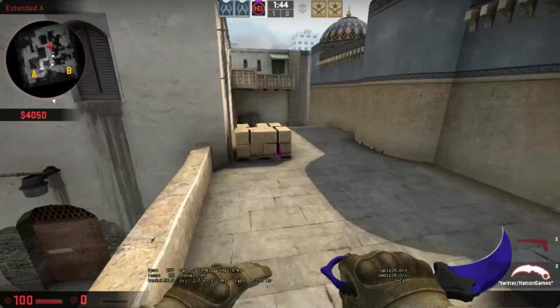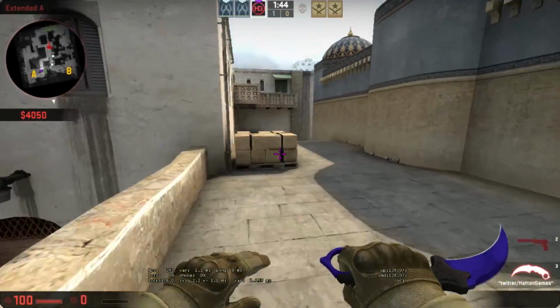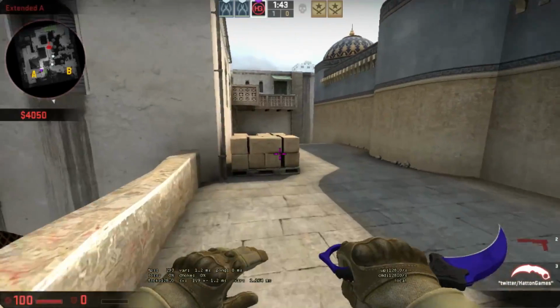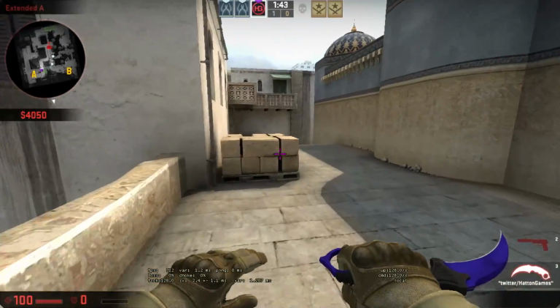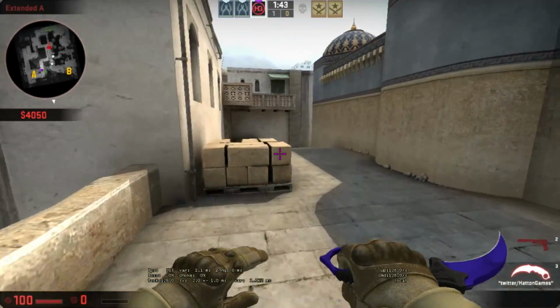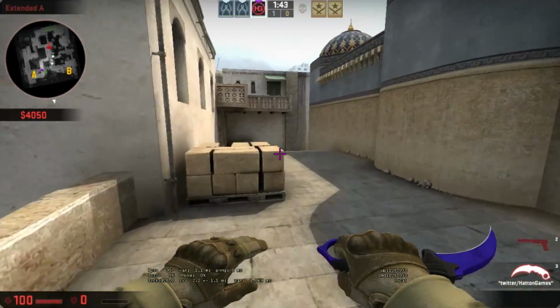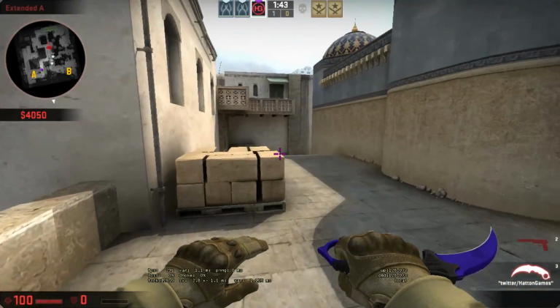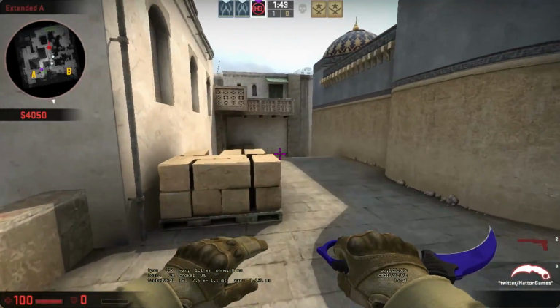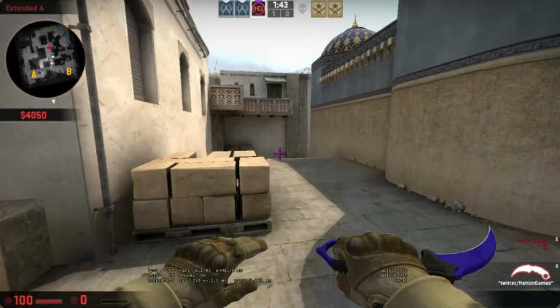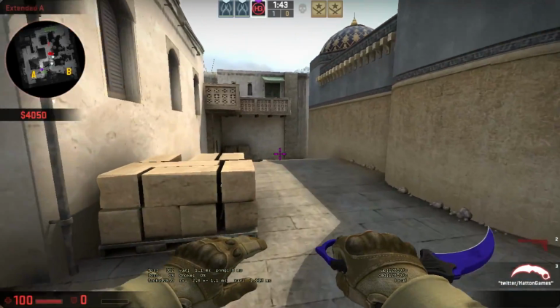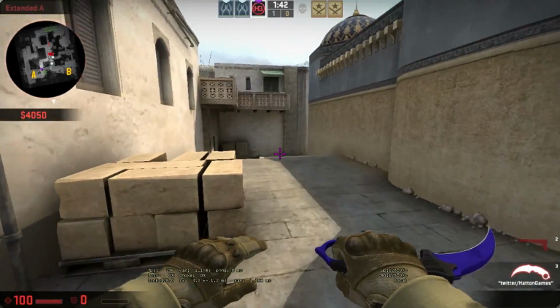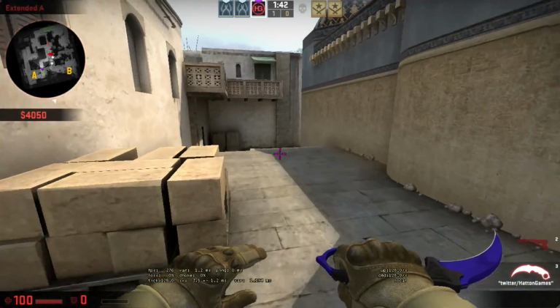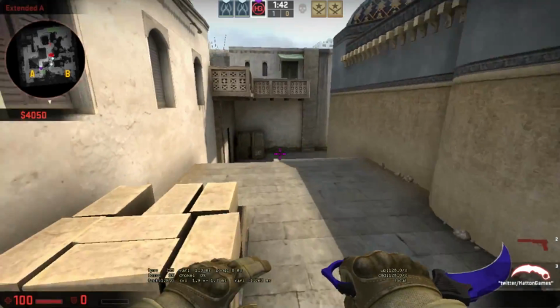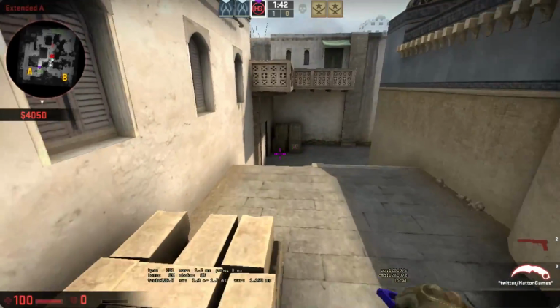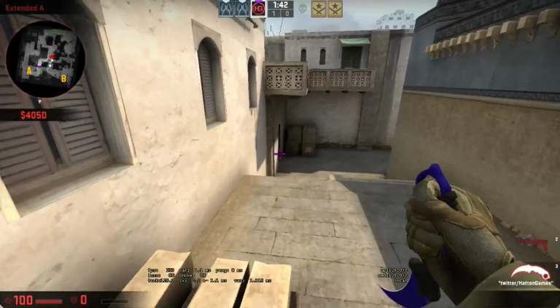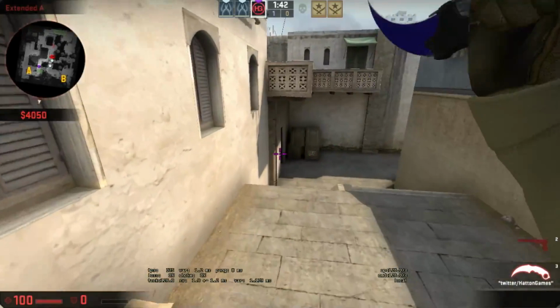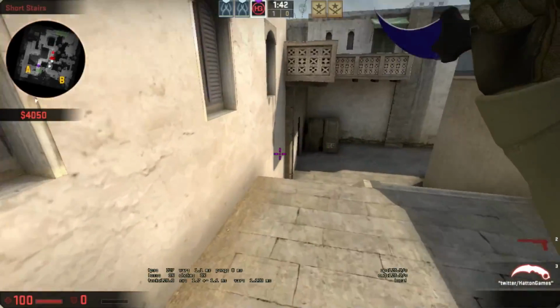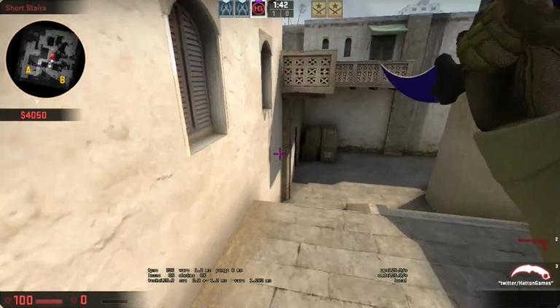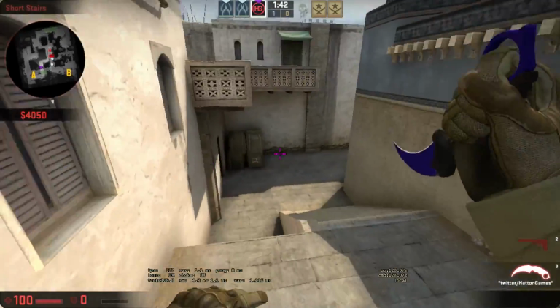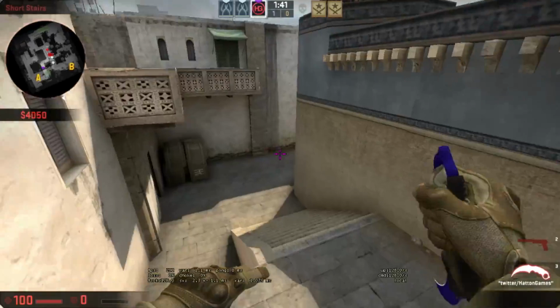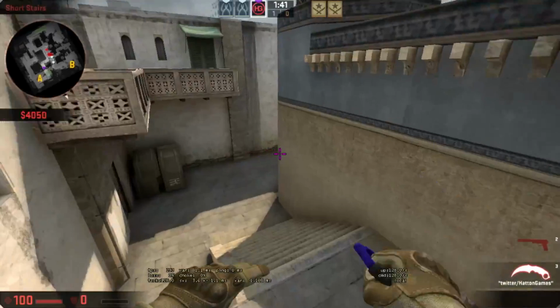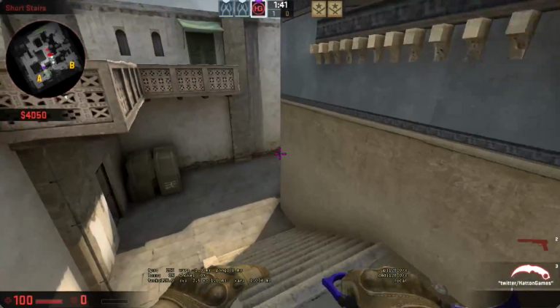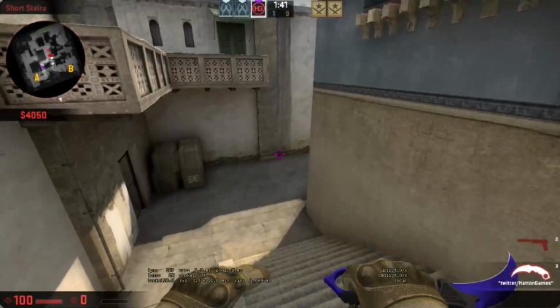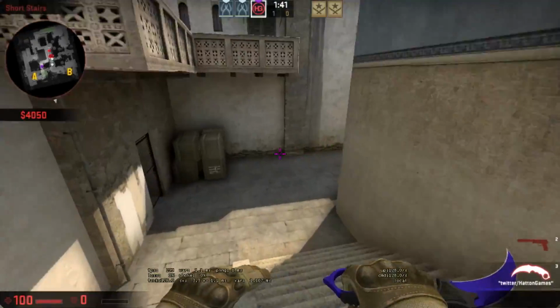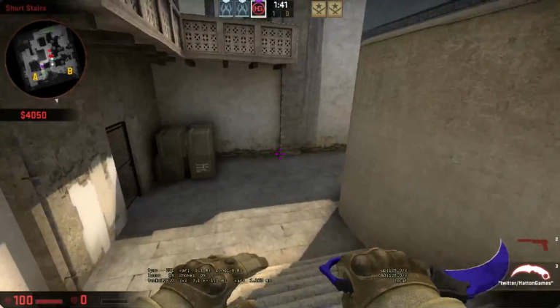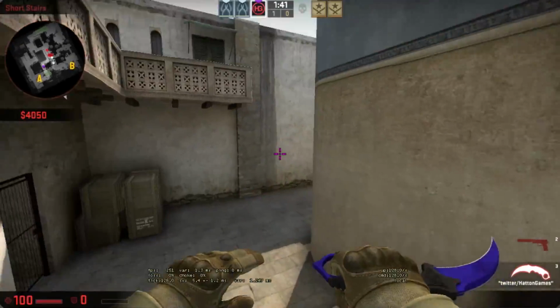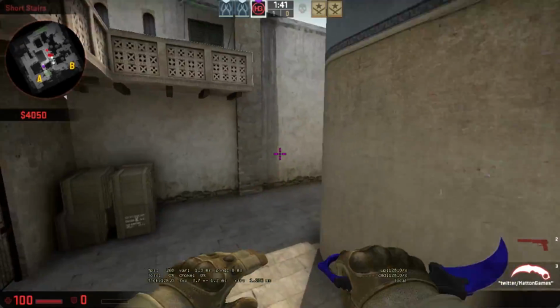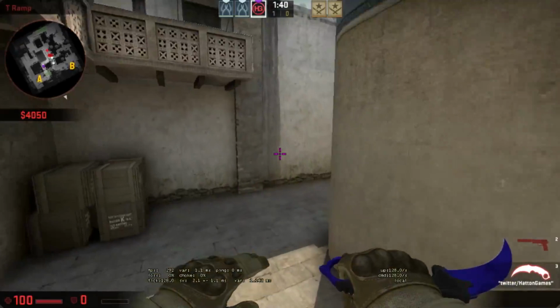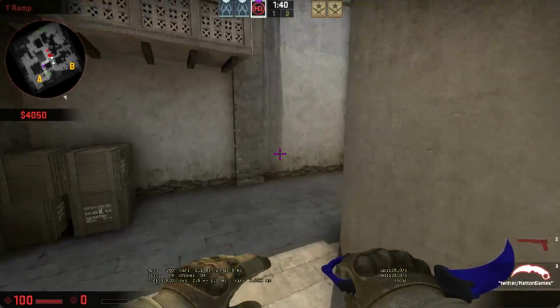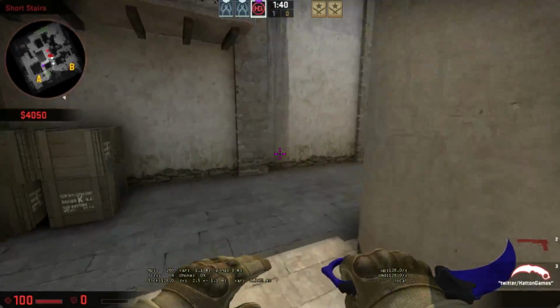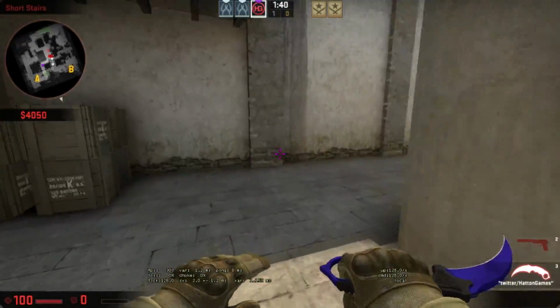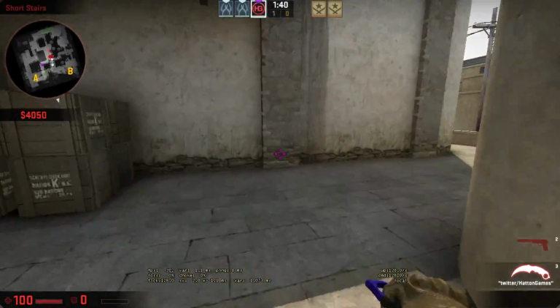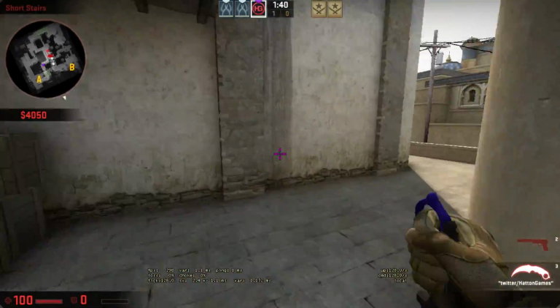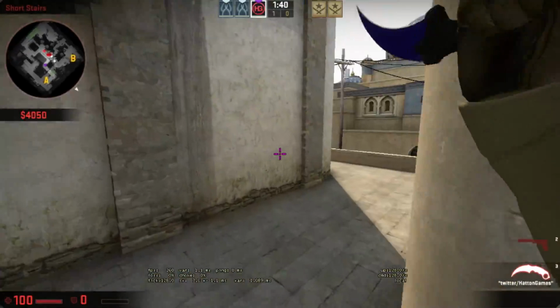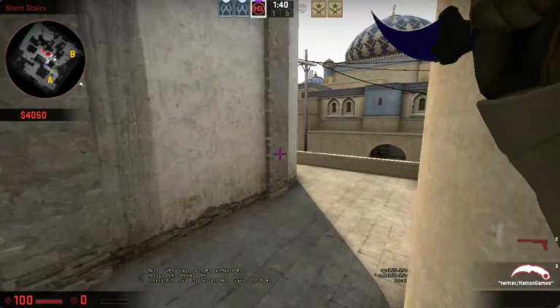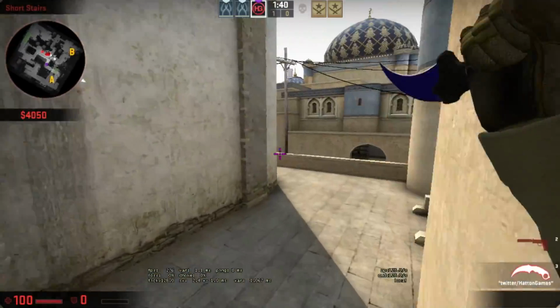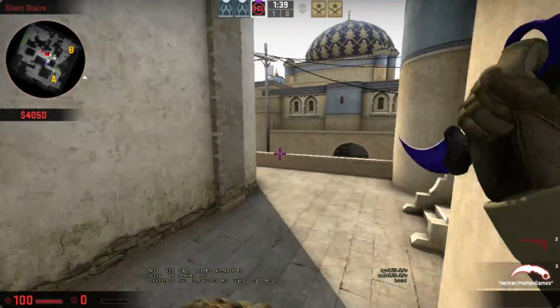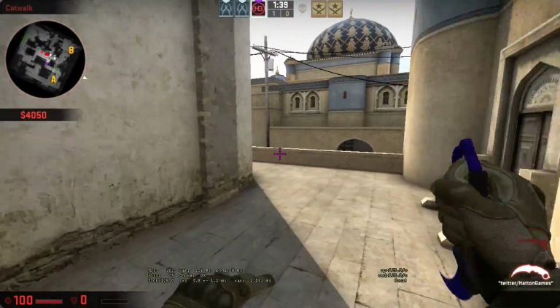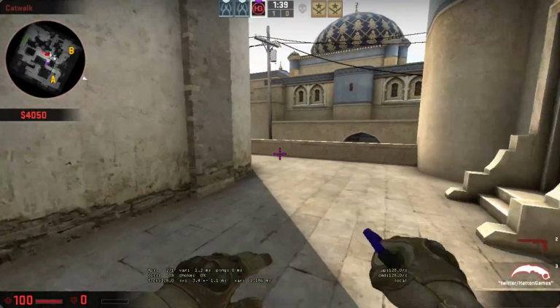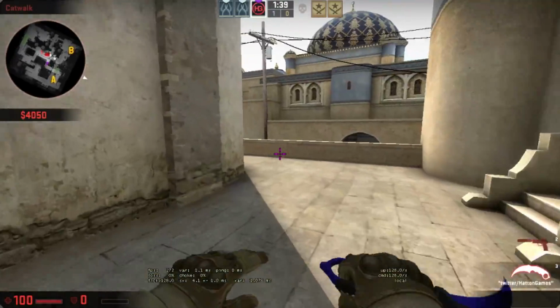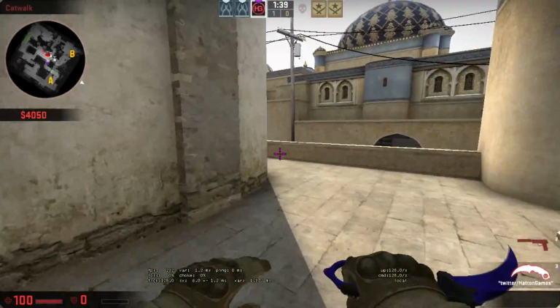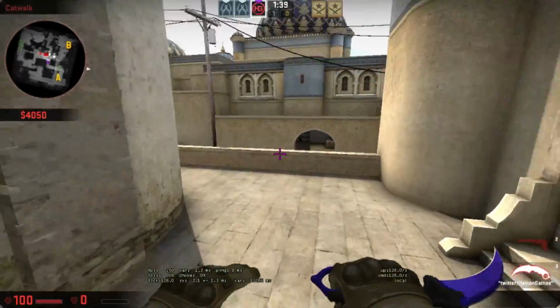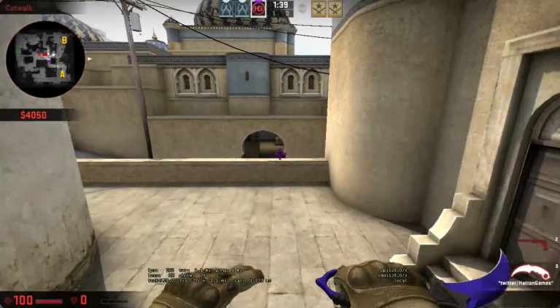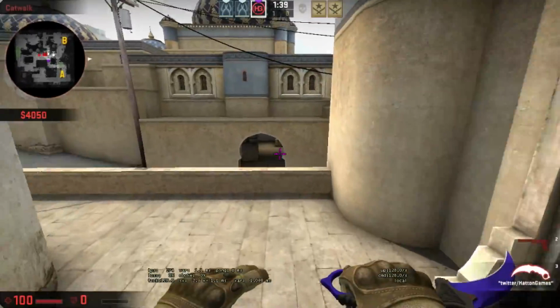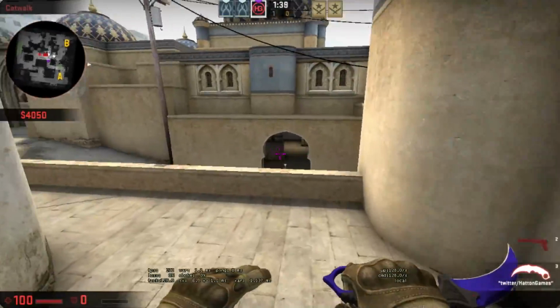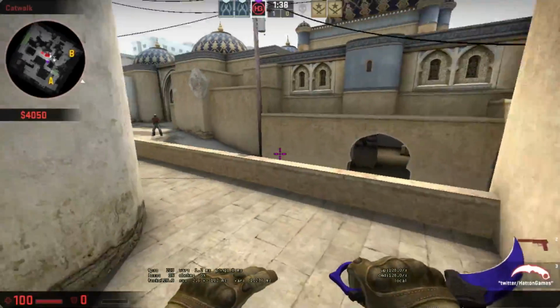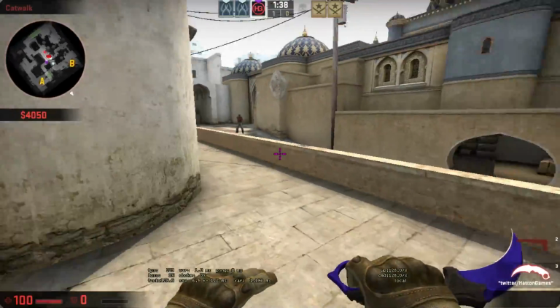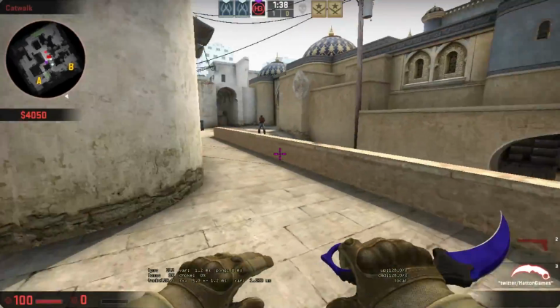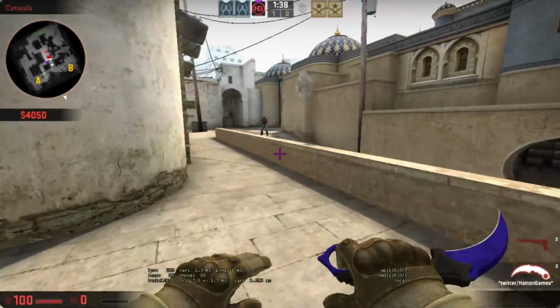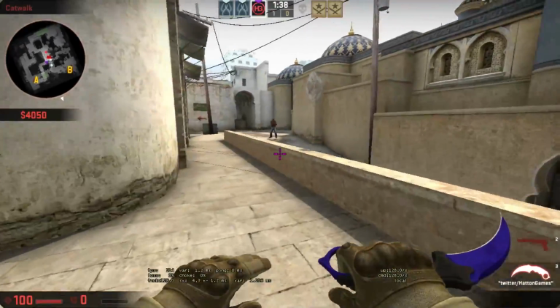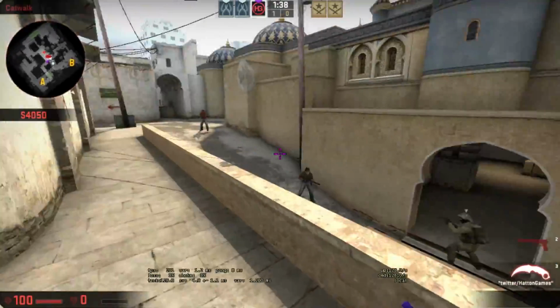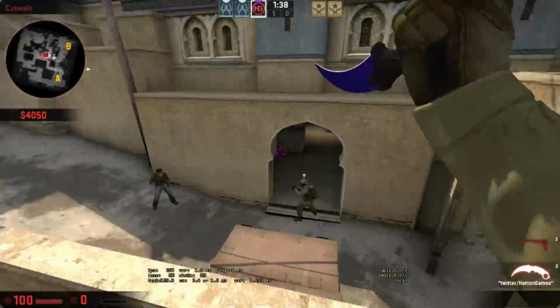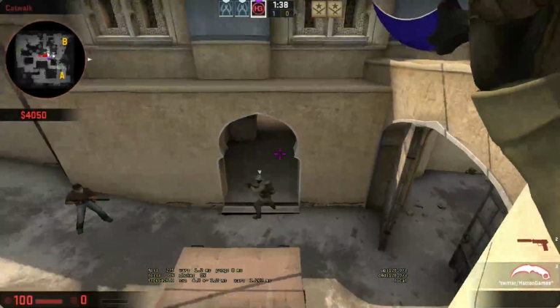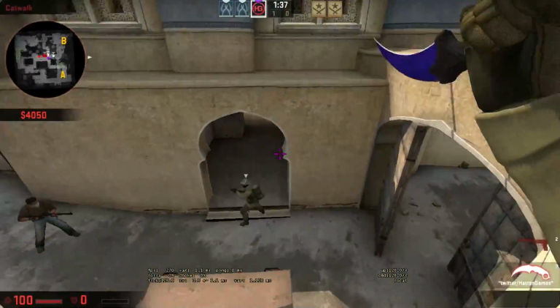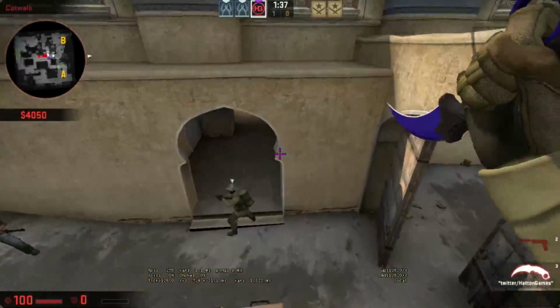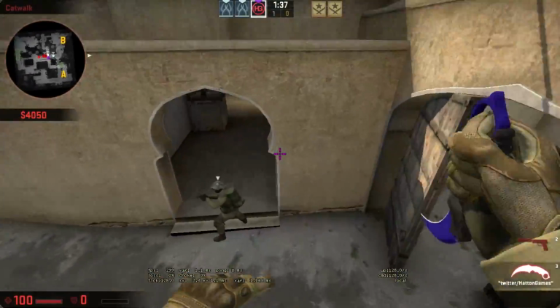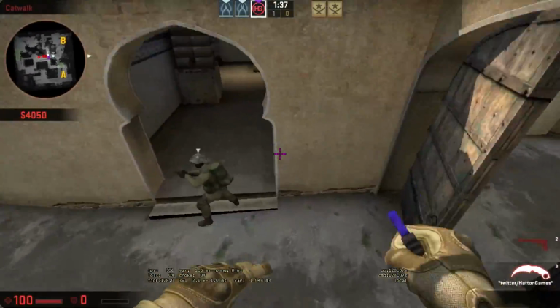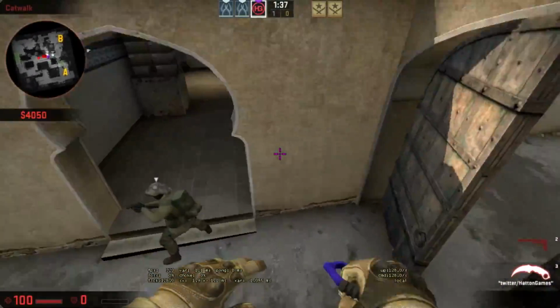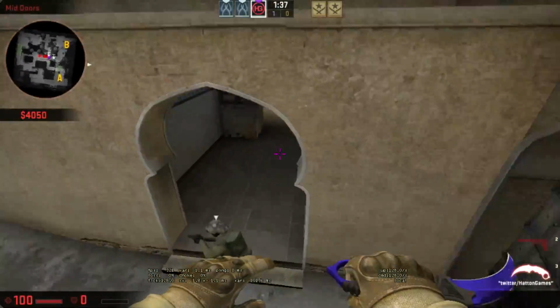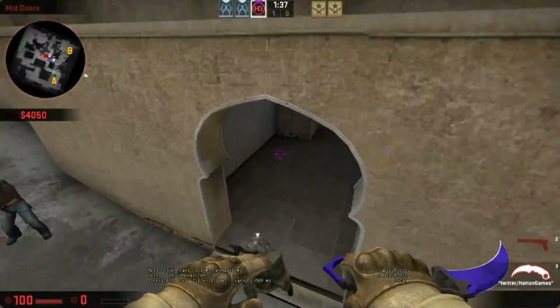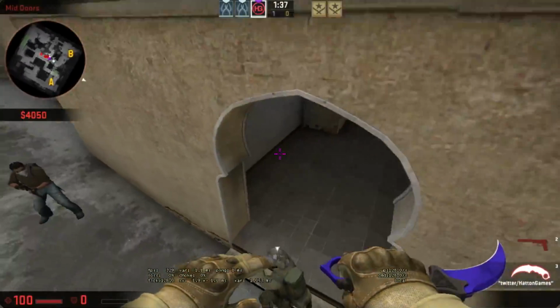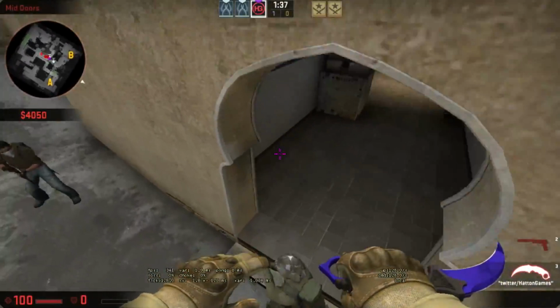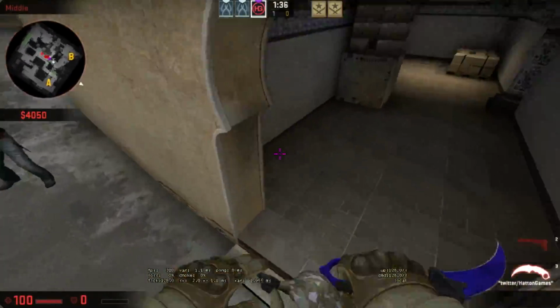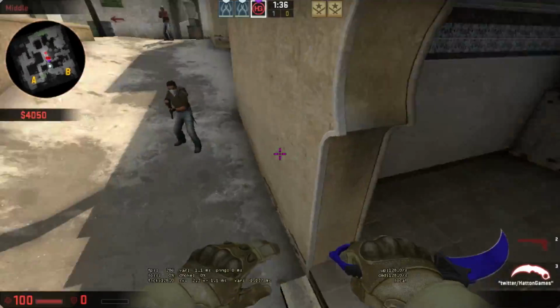My crosshair is set to pink. I've had it like this for a long long time now — for me, pink stands out the most on all maps and is easy to see.